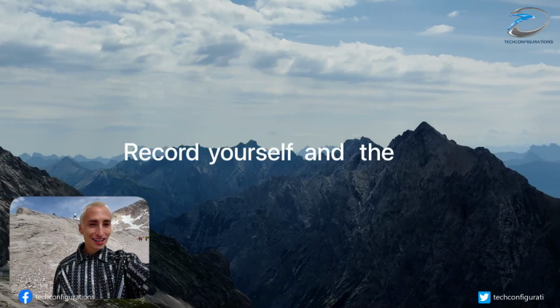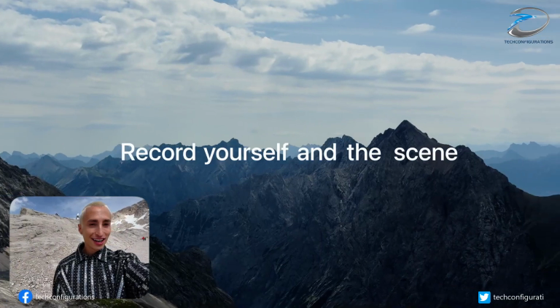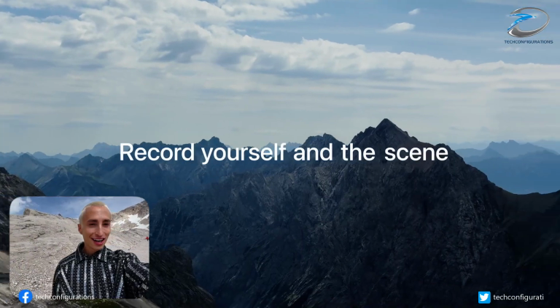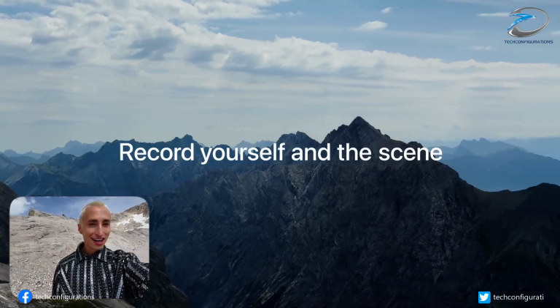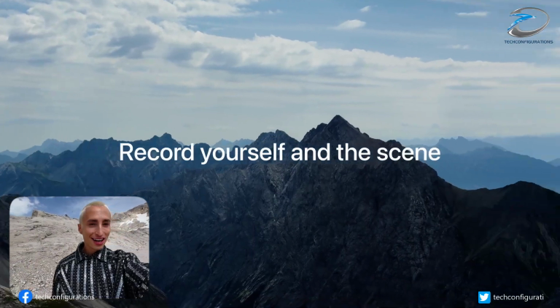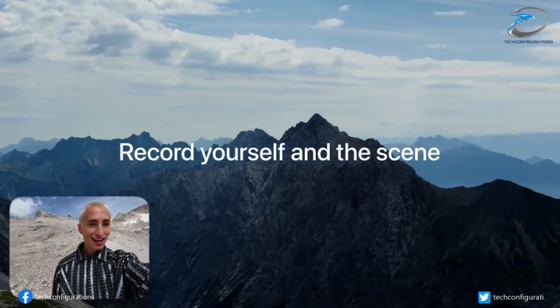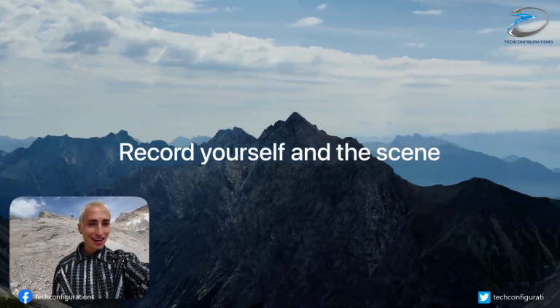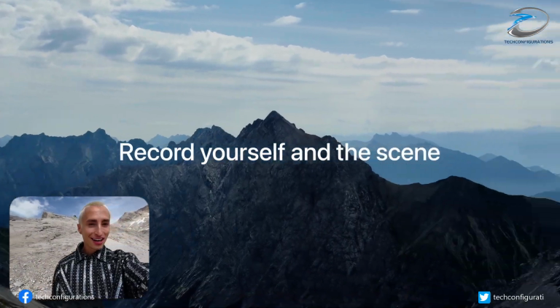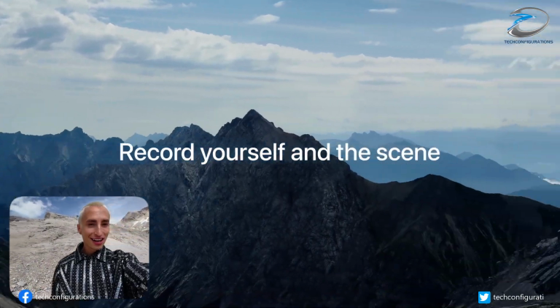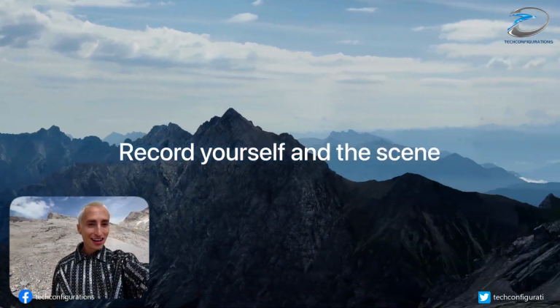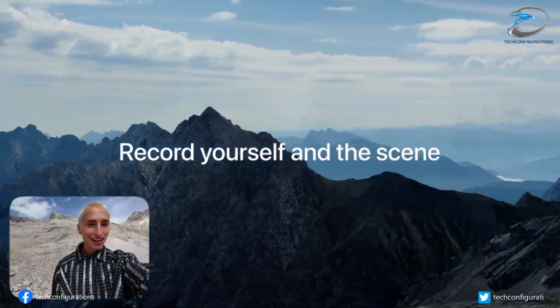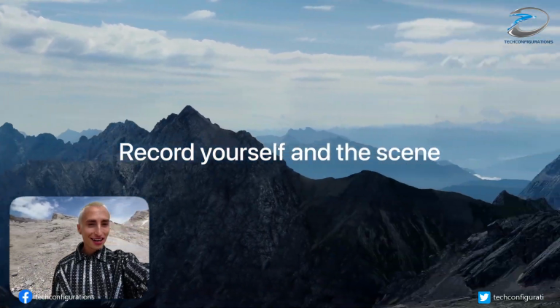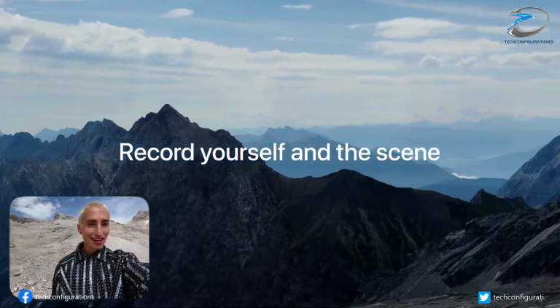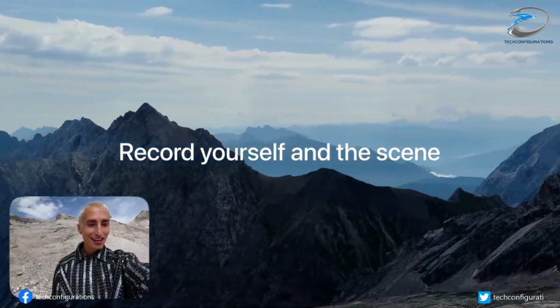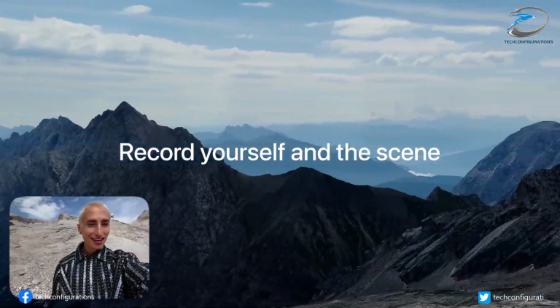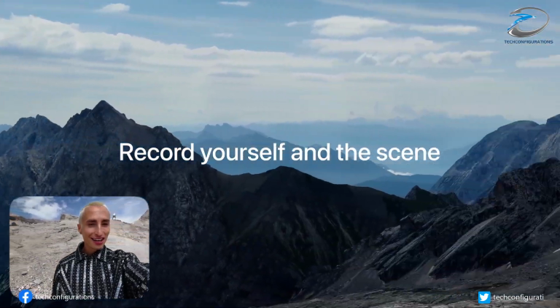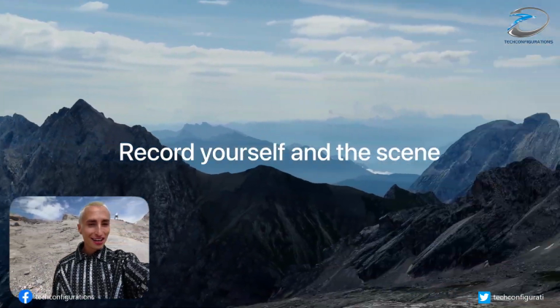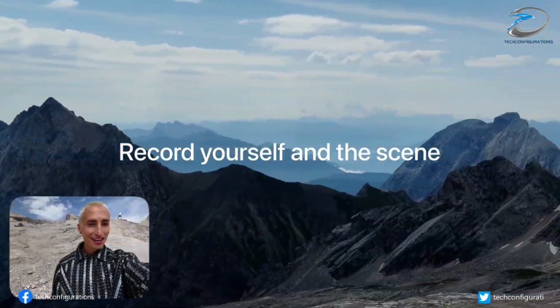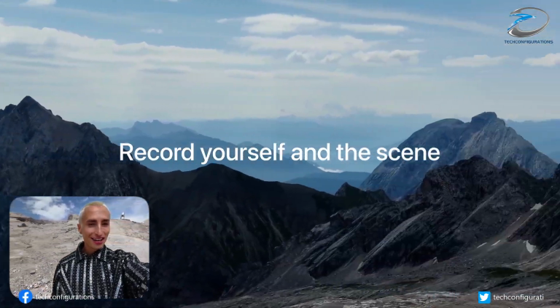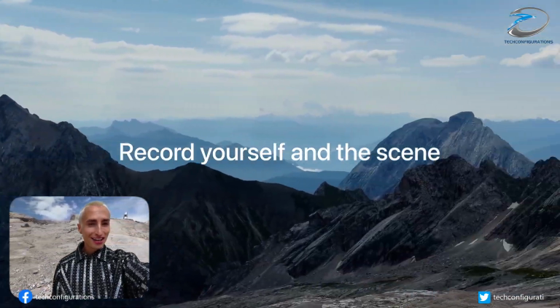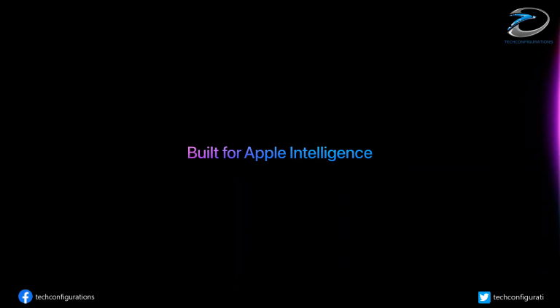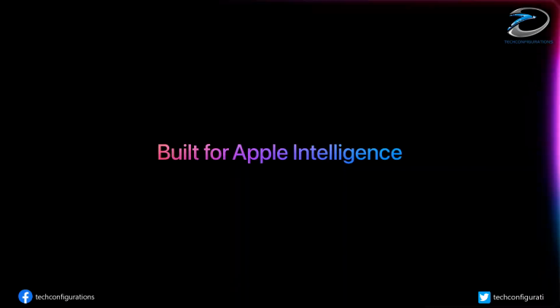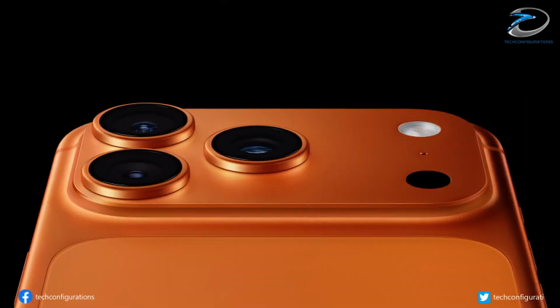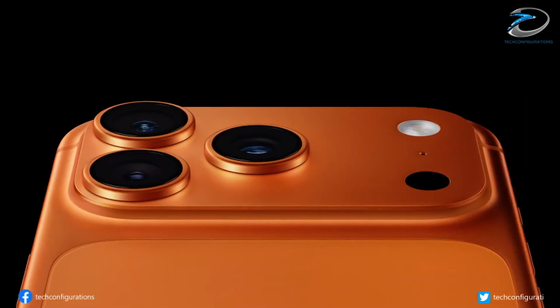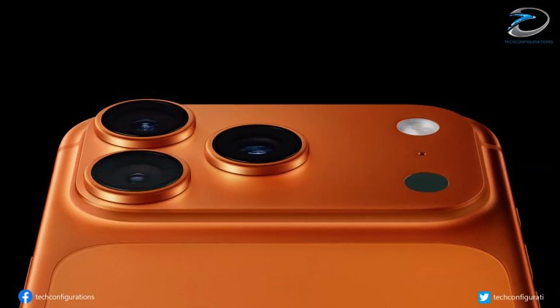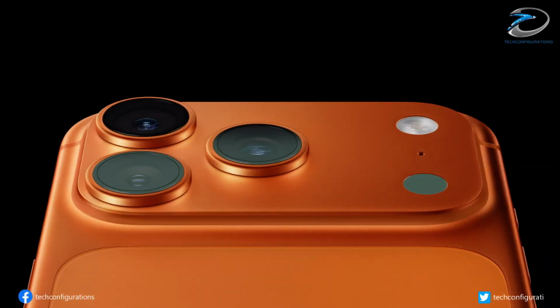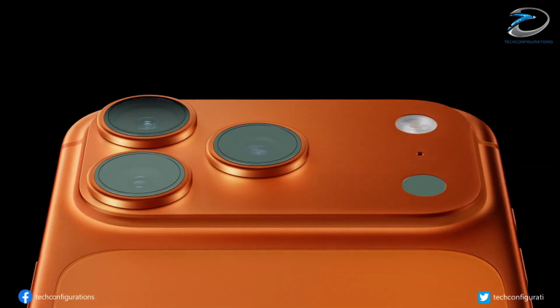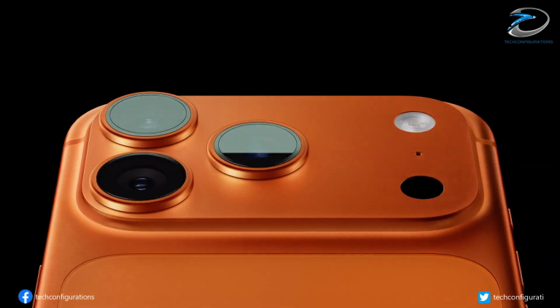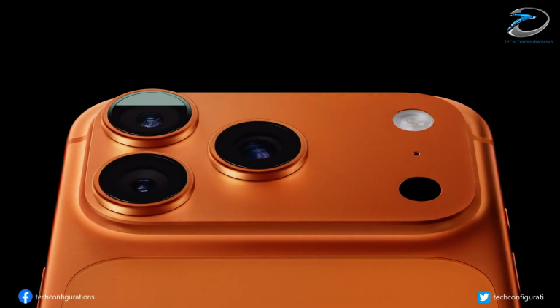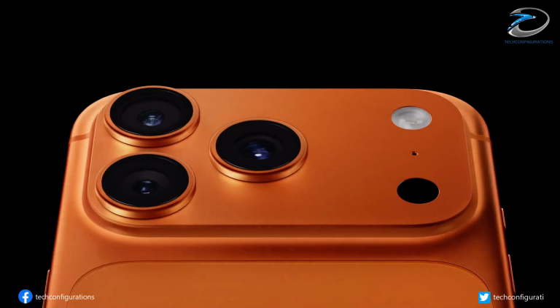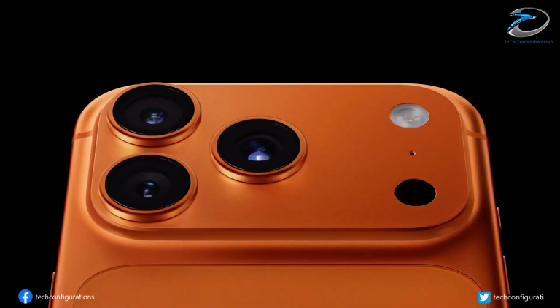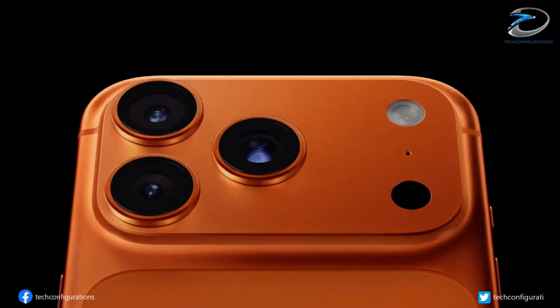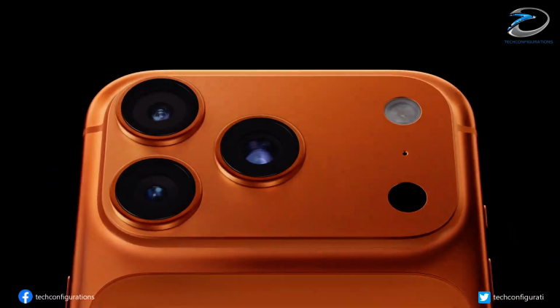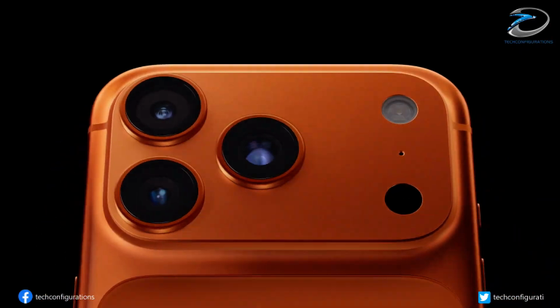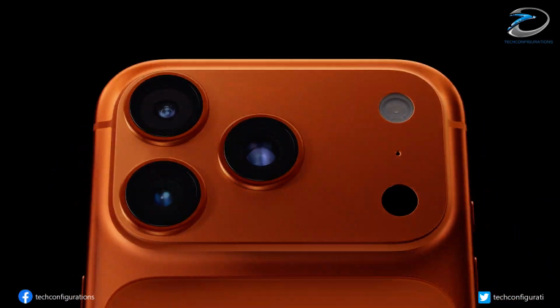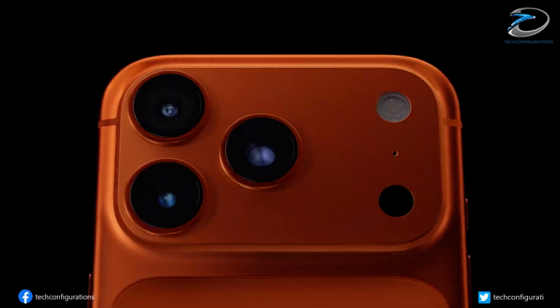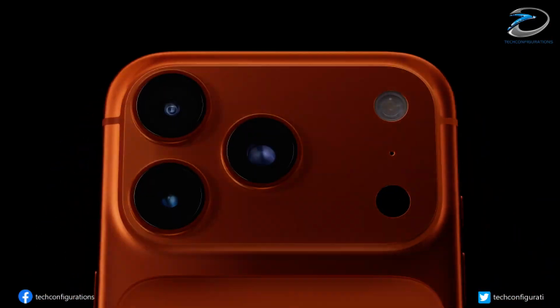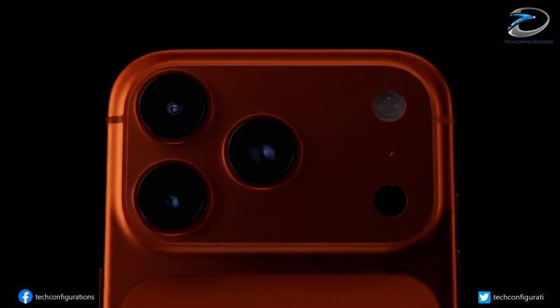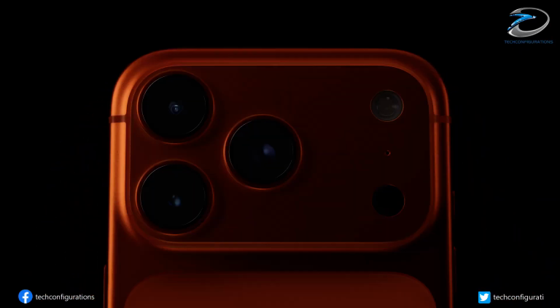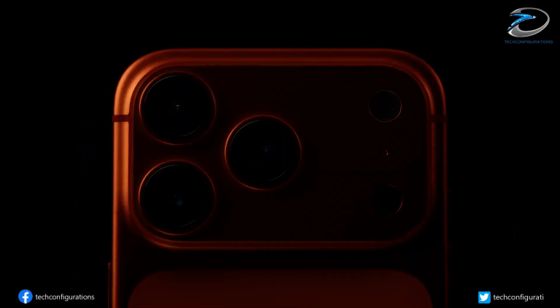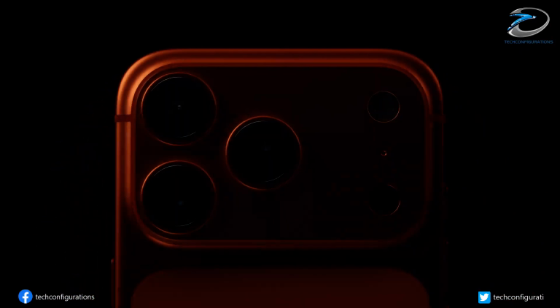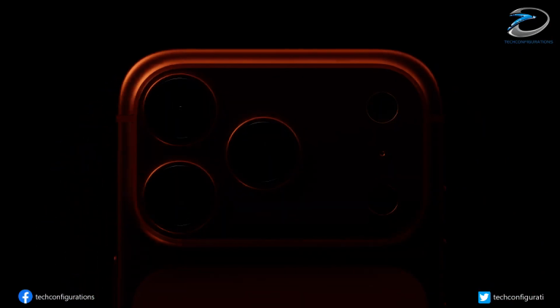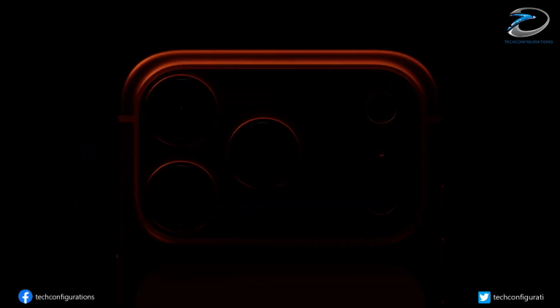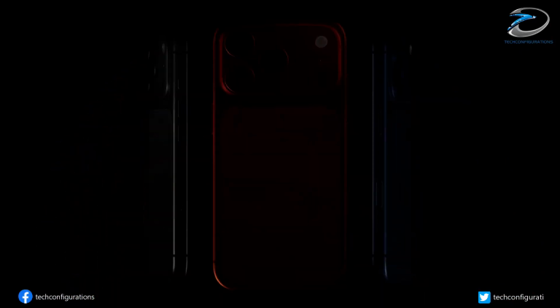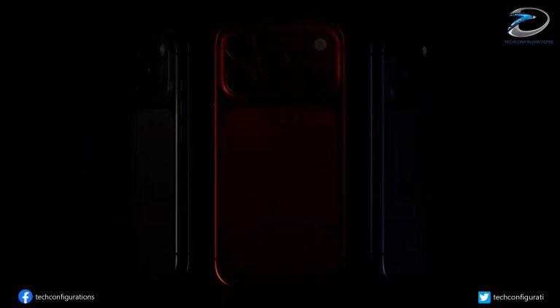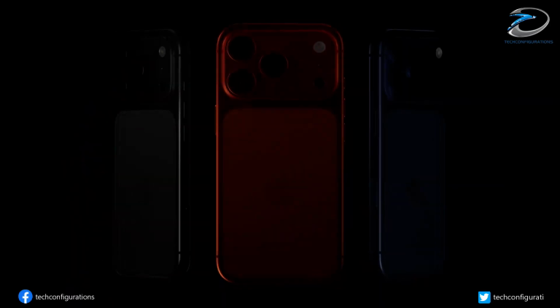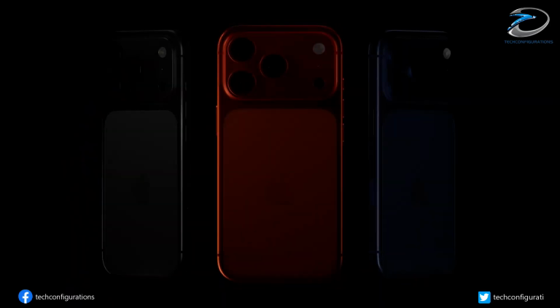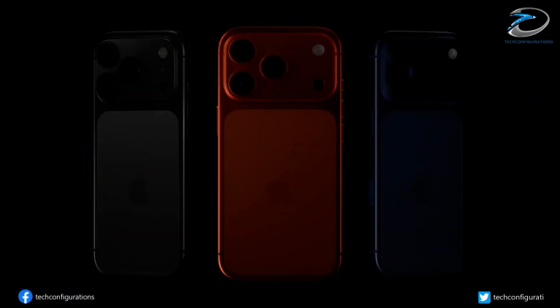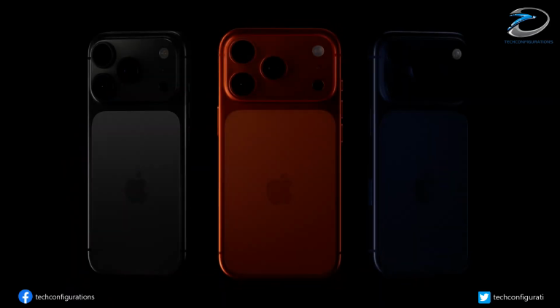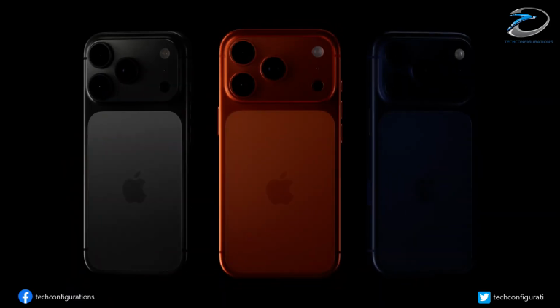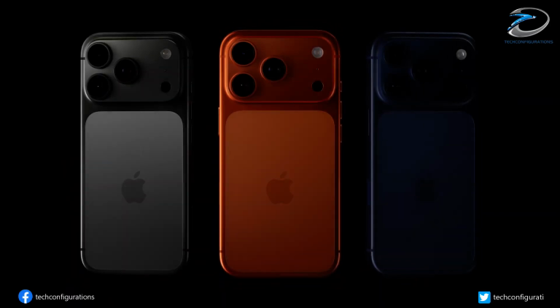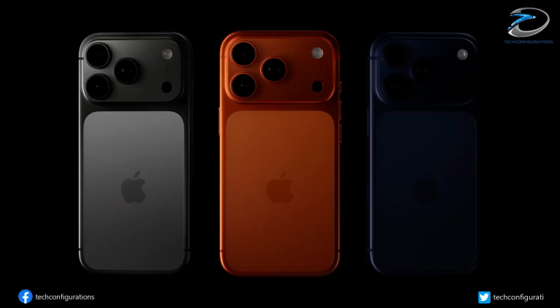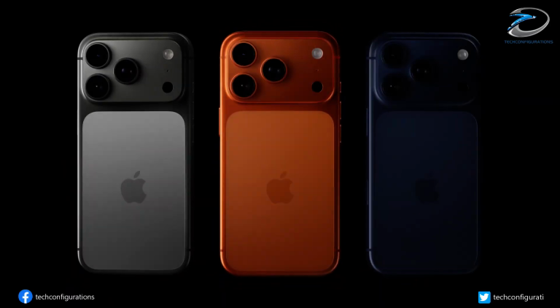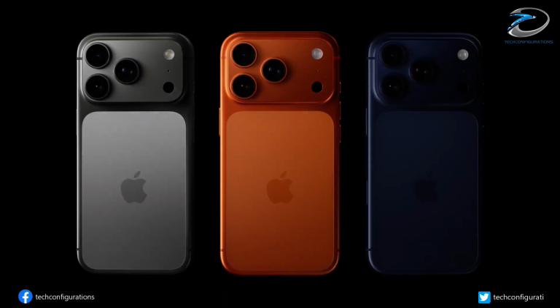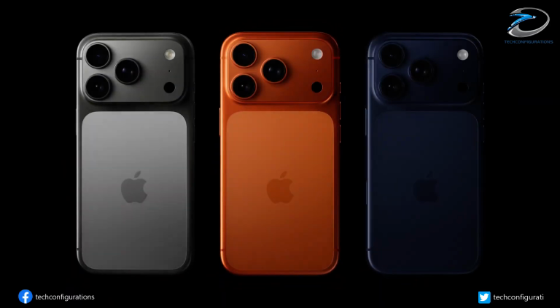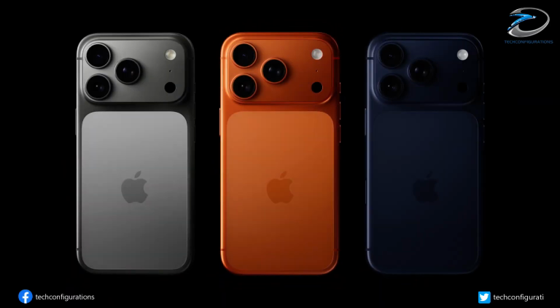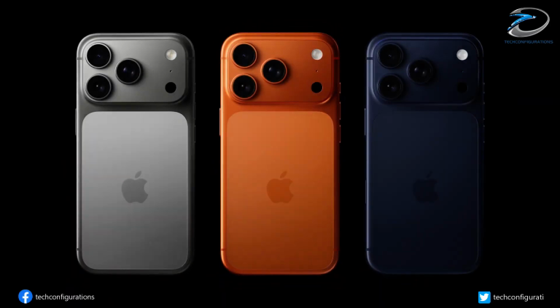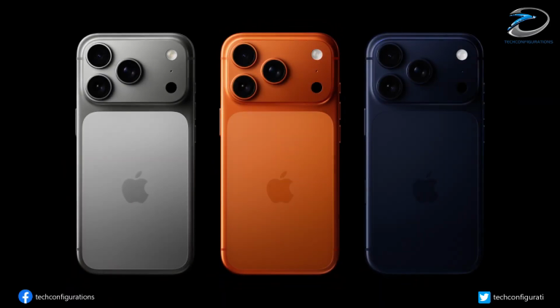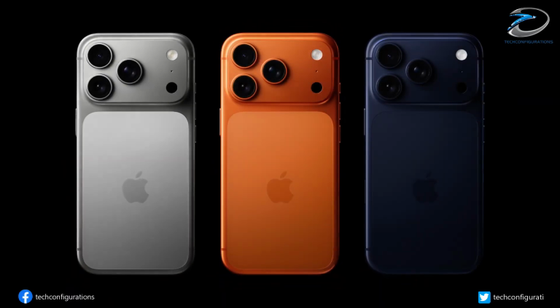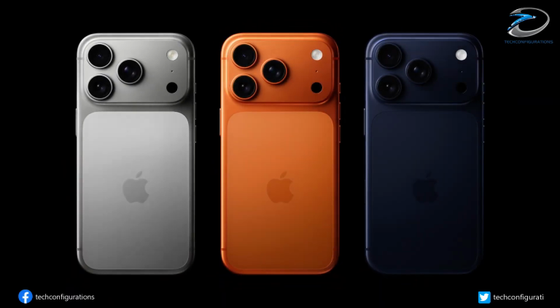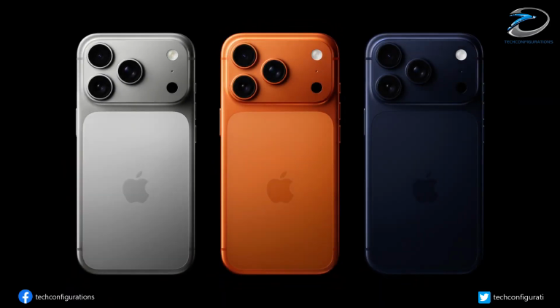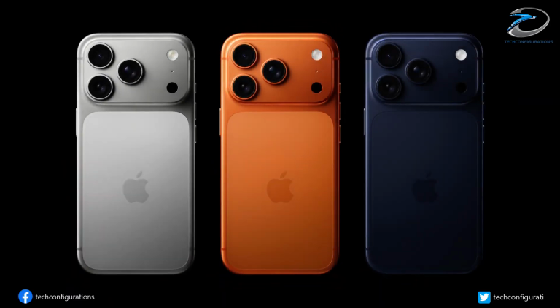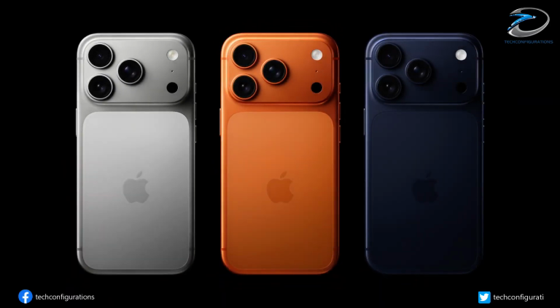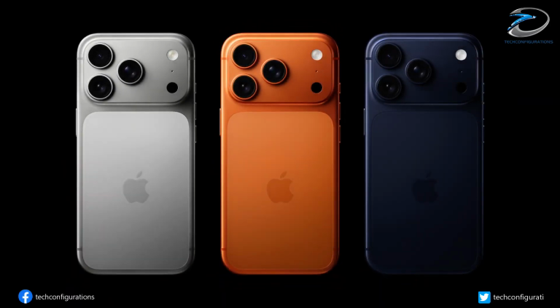So what are your thoughts on the LAFIC sensor tech? Drop your comments below, and don't forget to like and subscribe for more tech updates.